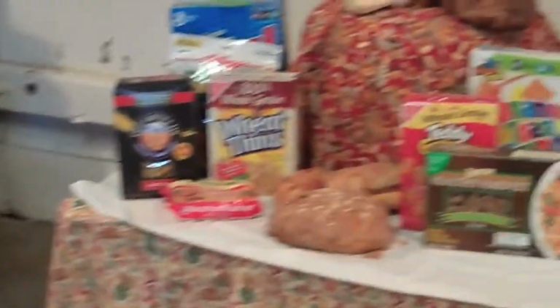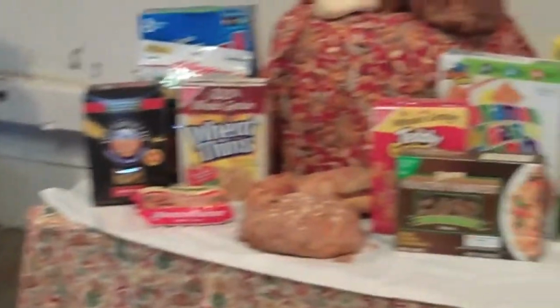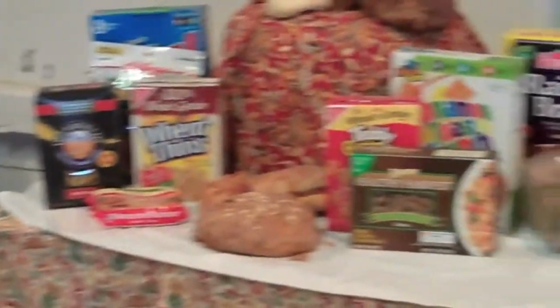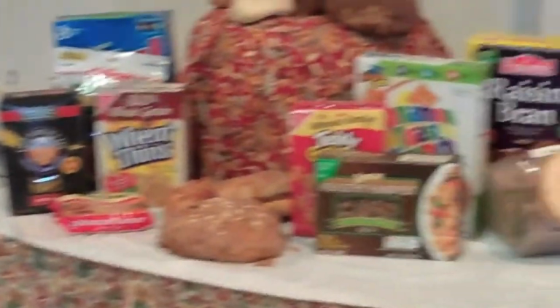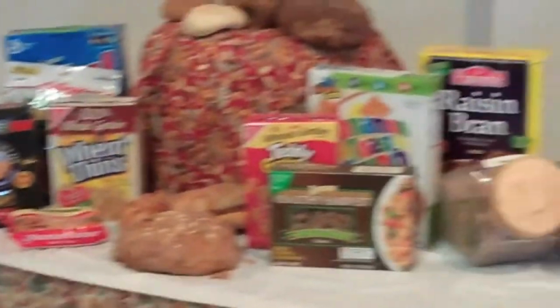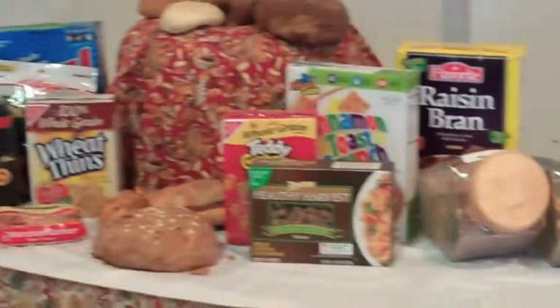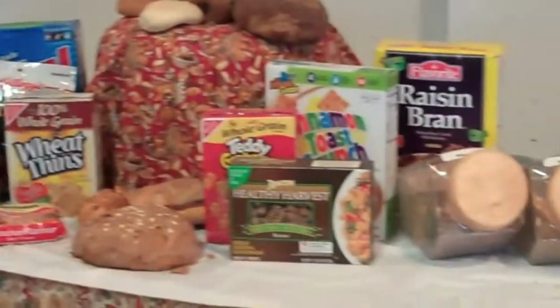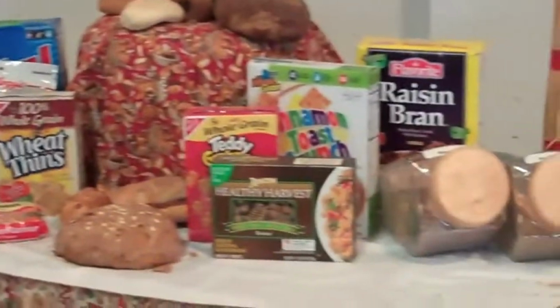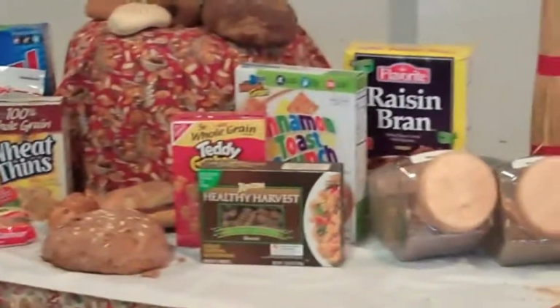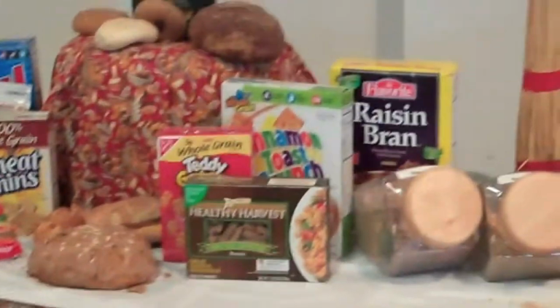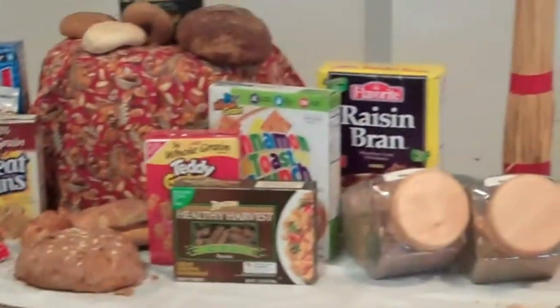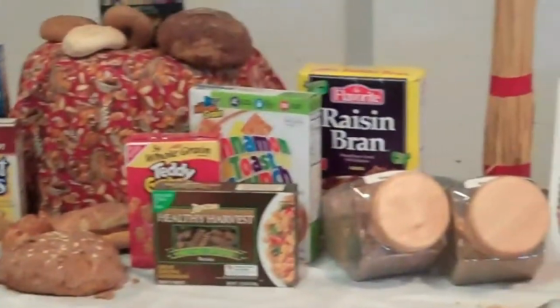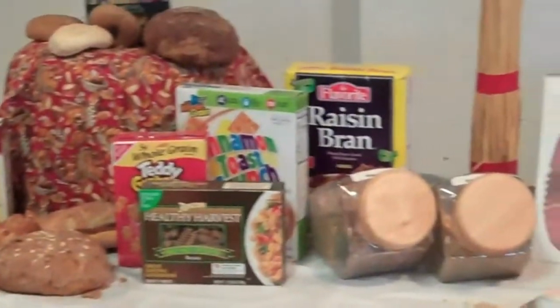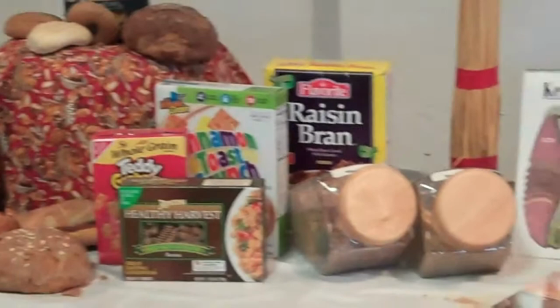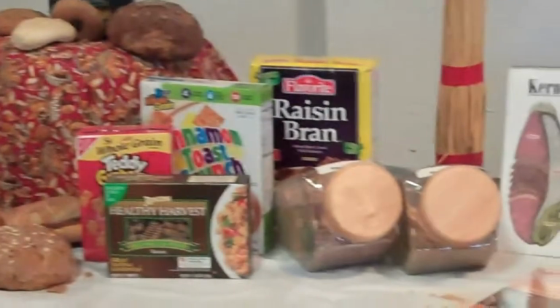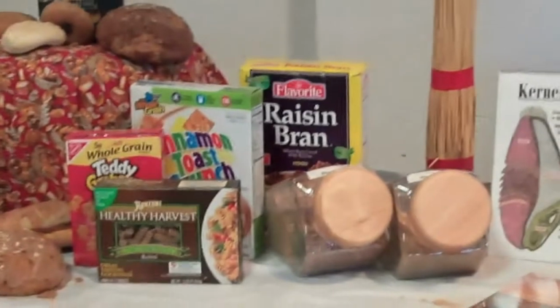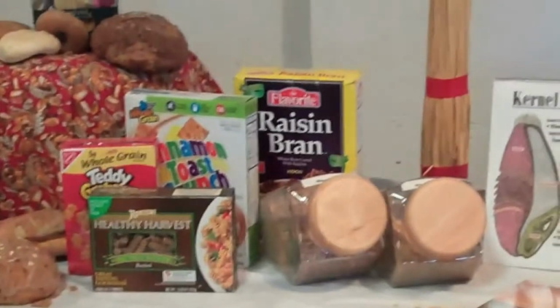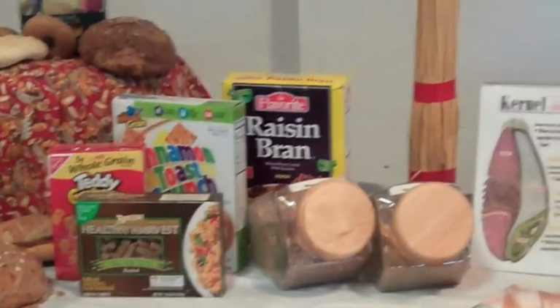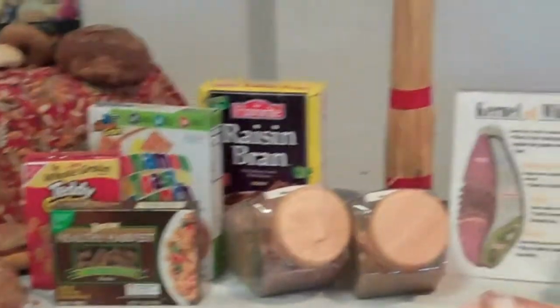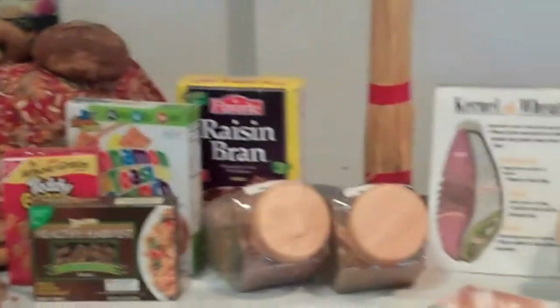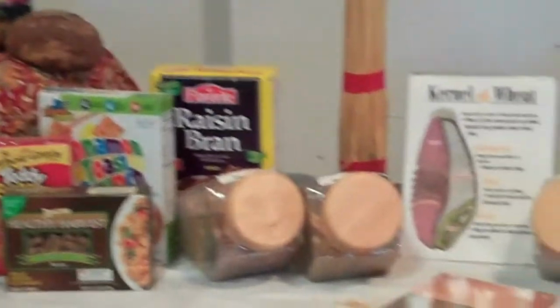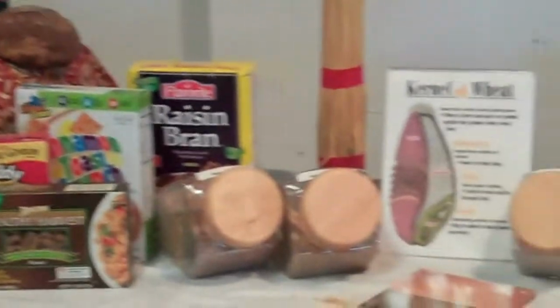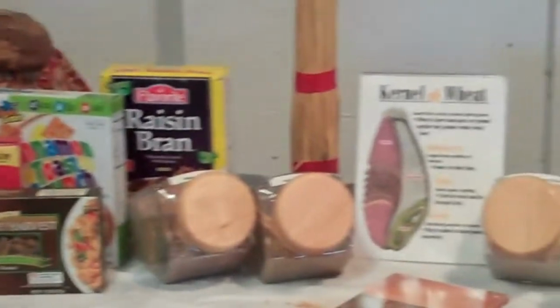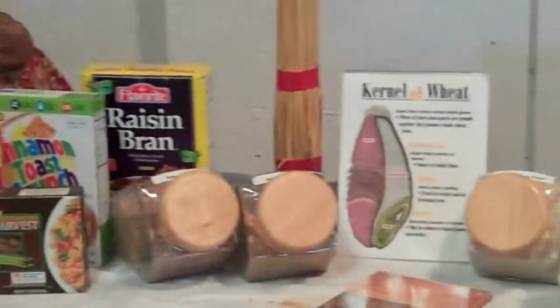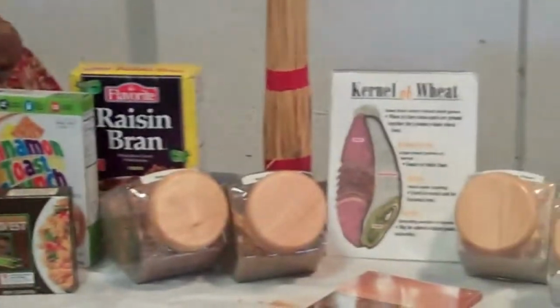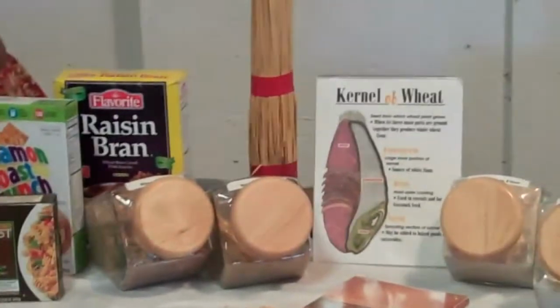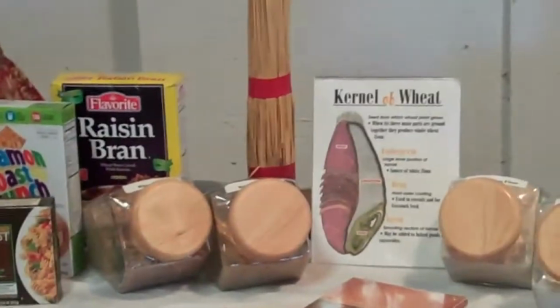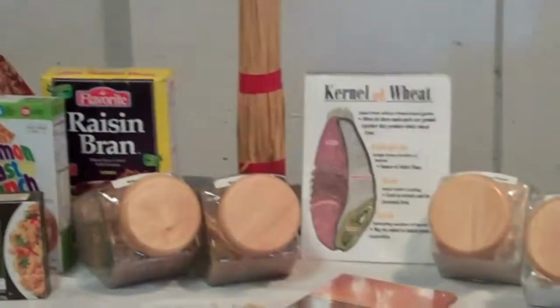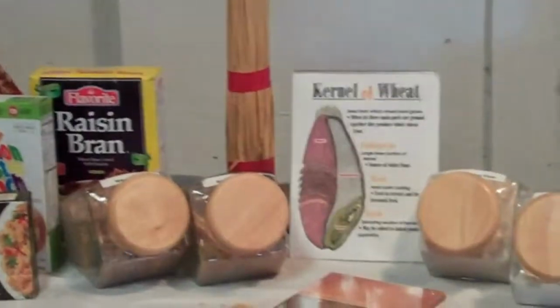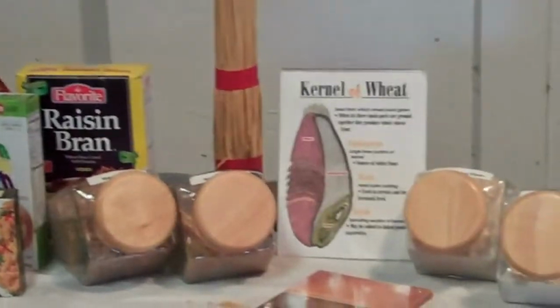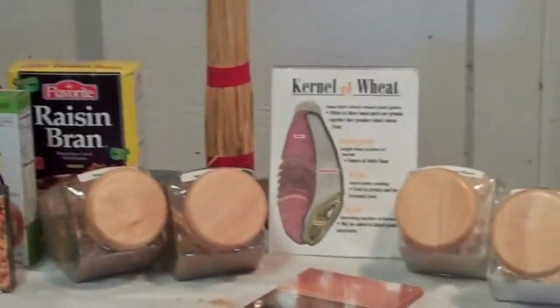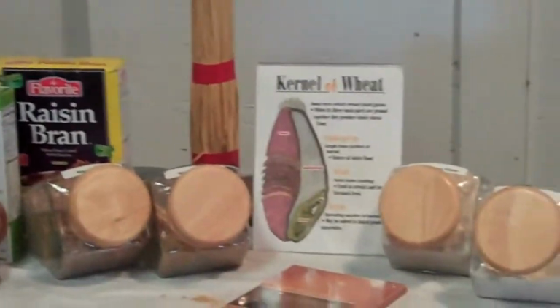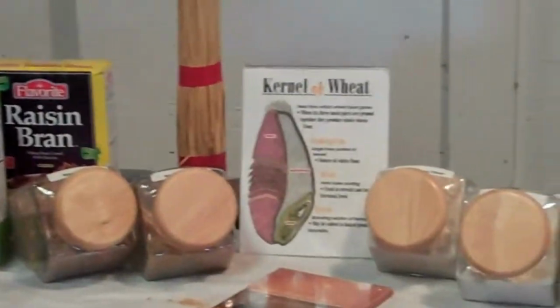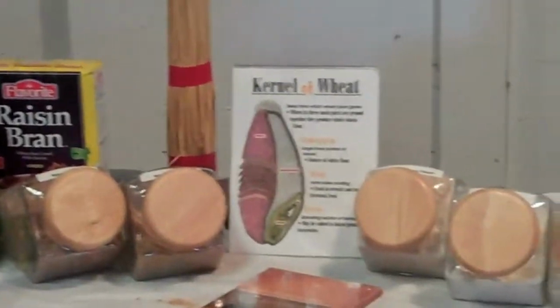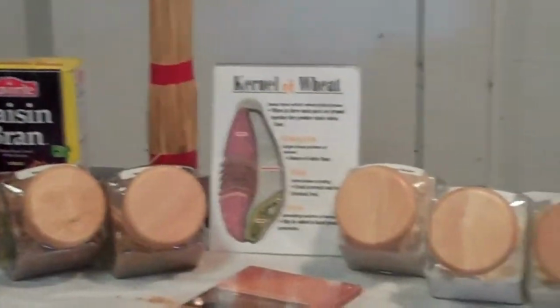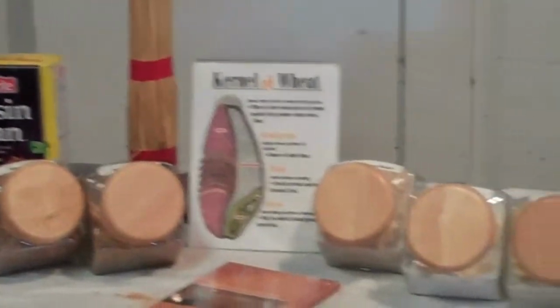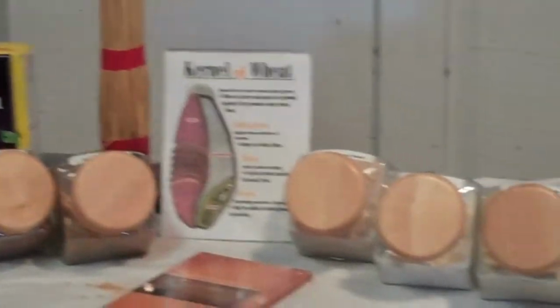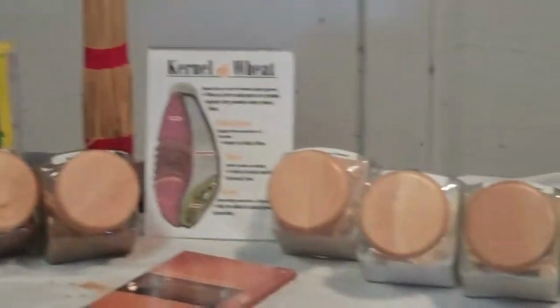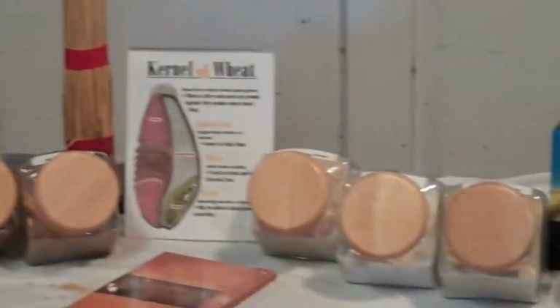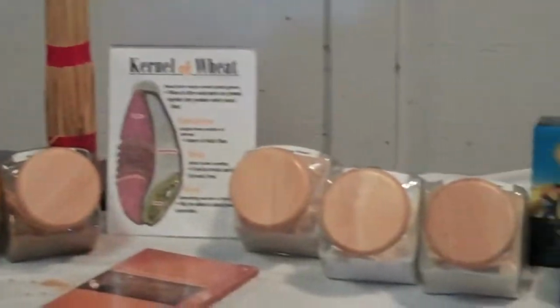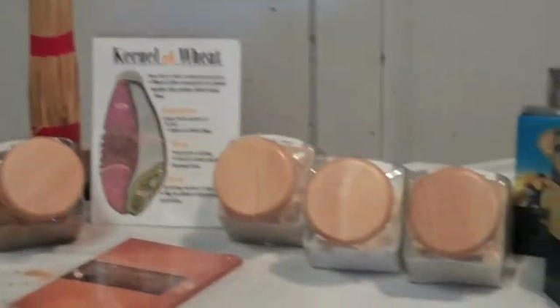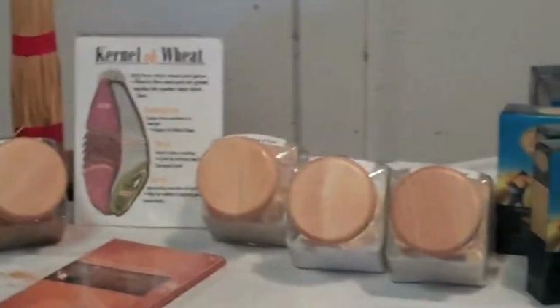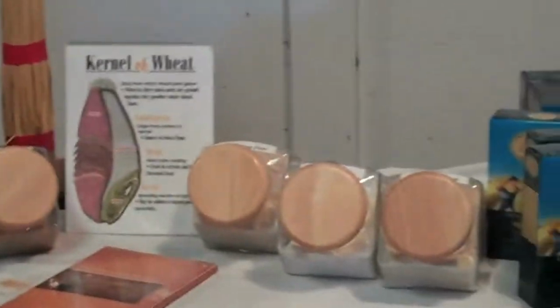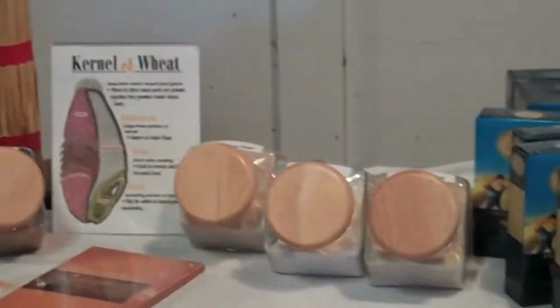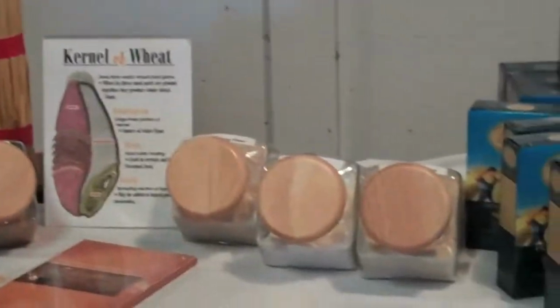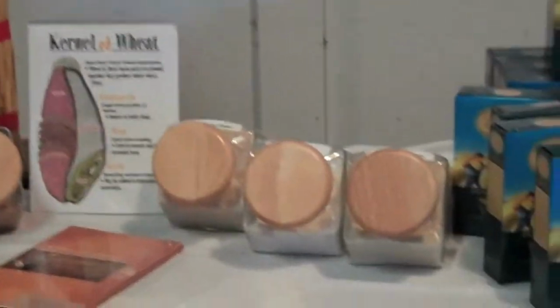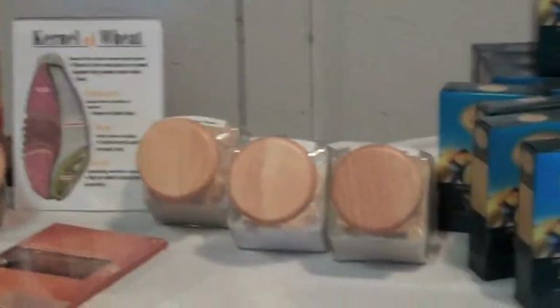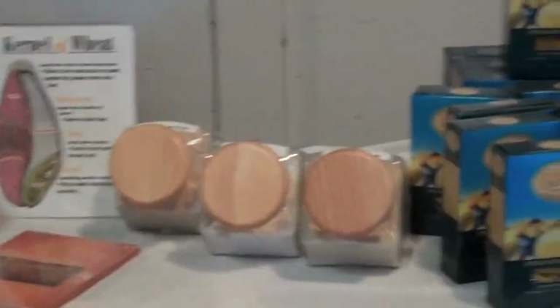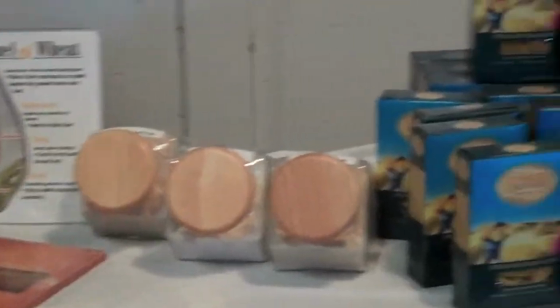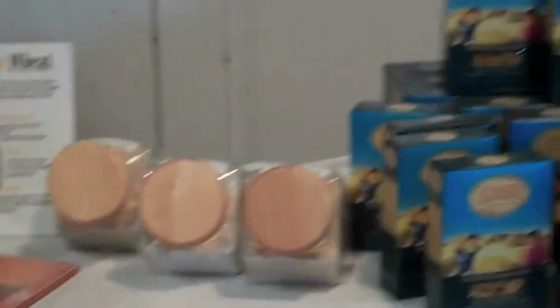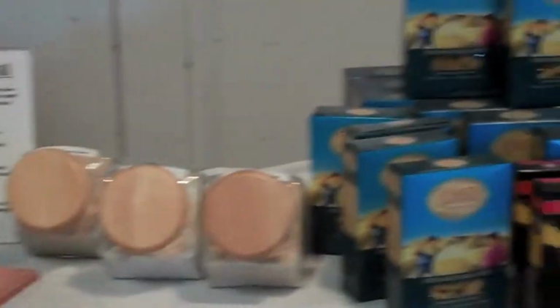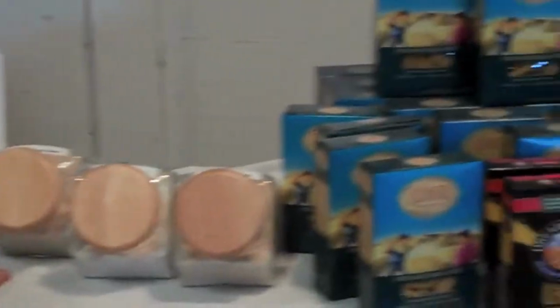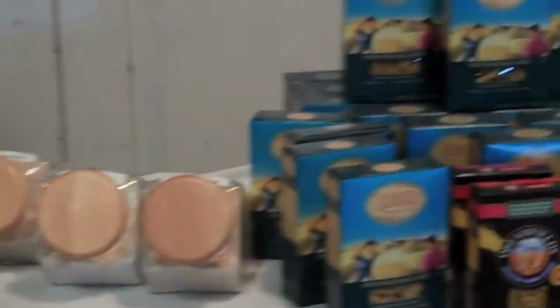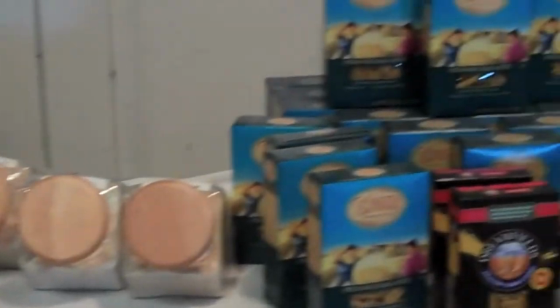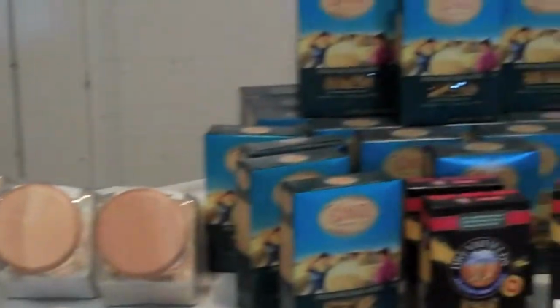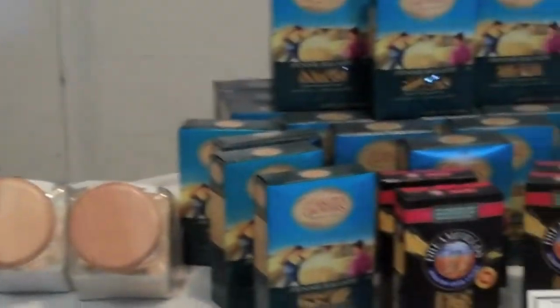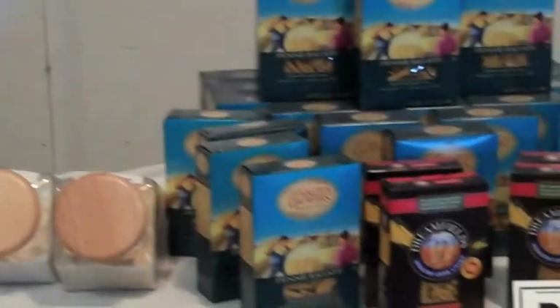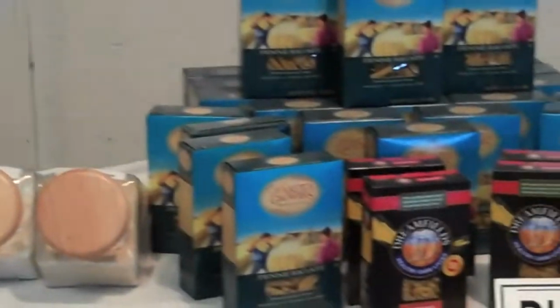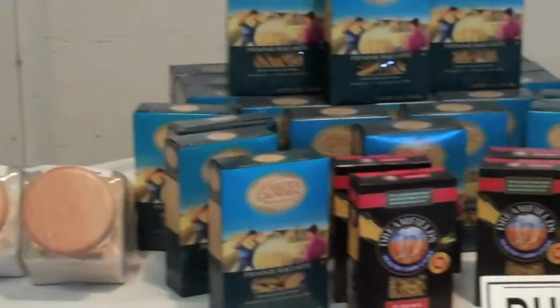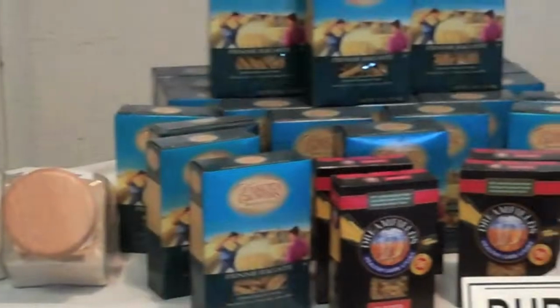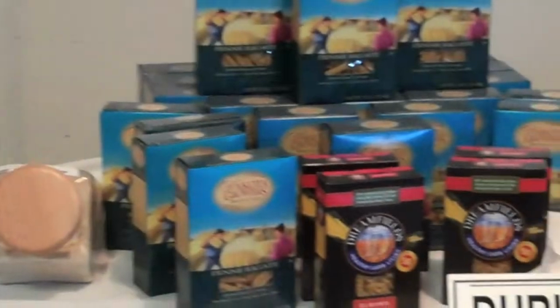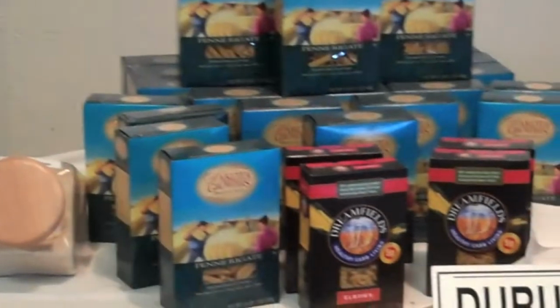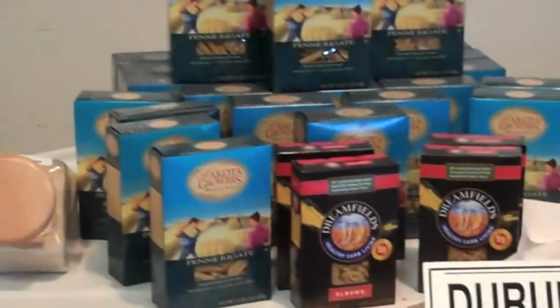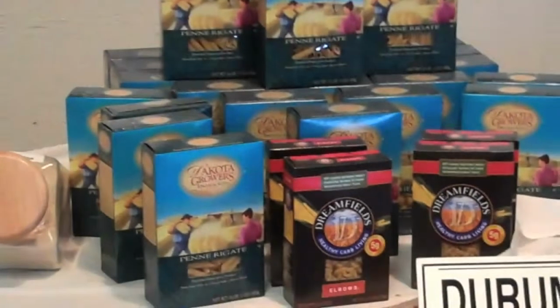Over here is a bunch of different grains and different products made out of wheat and durum.